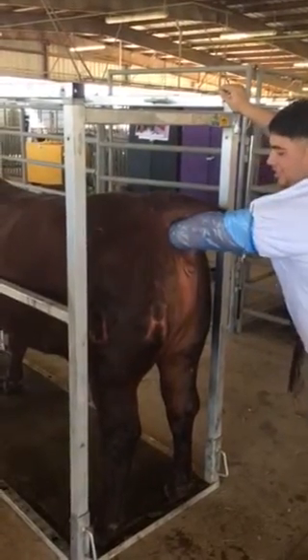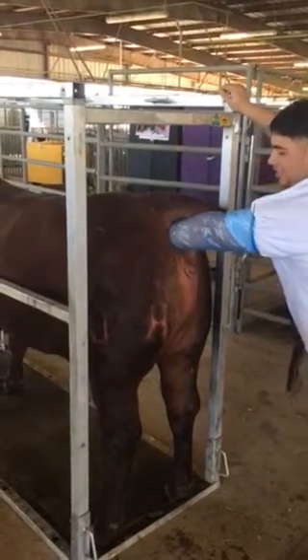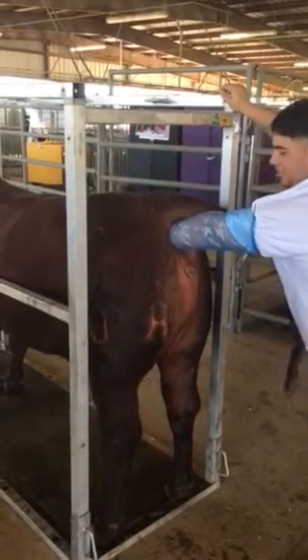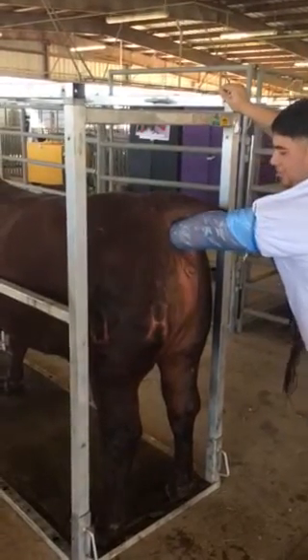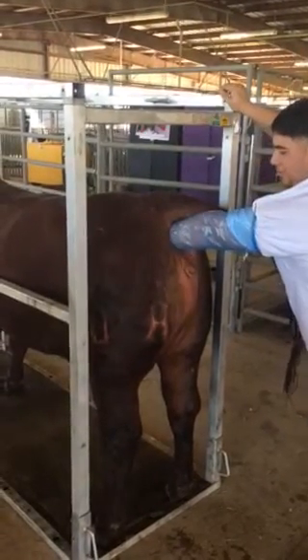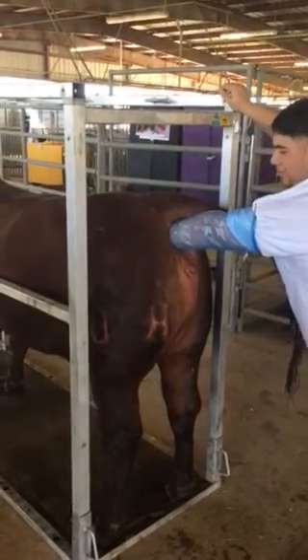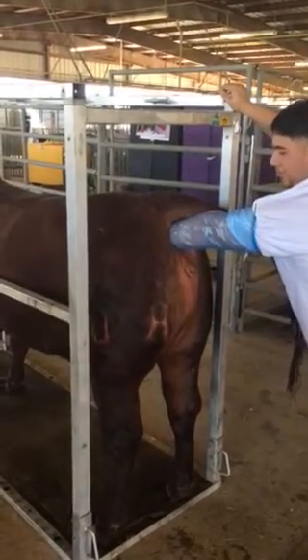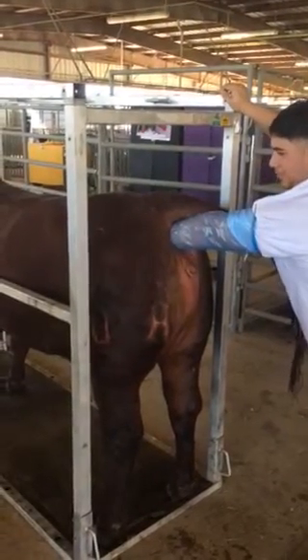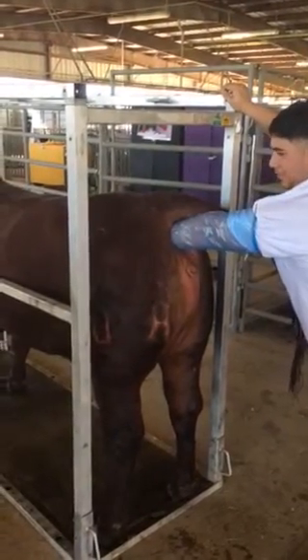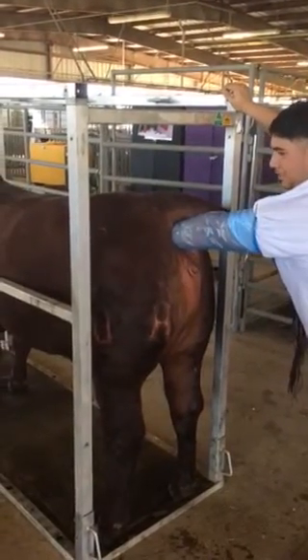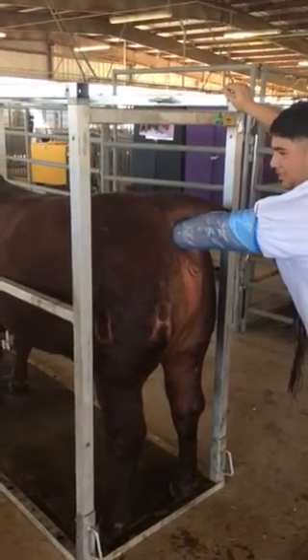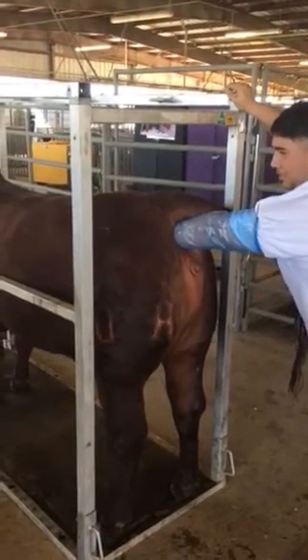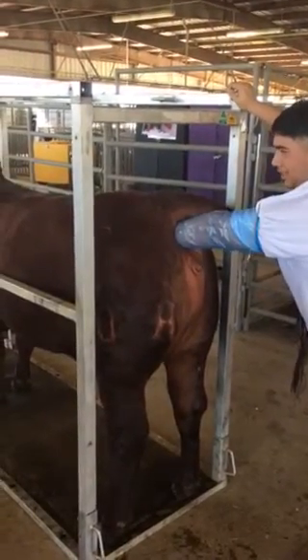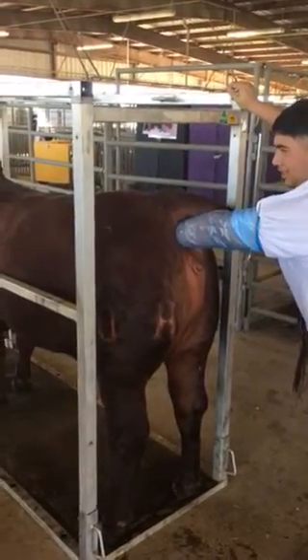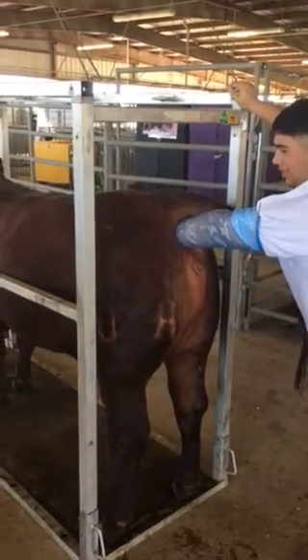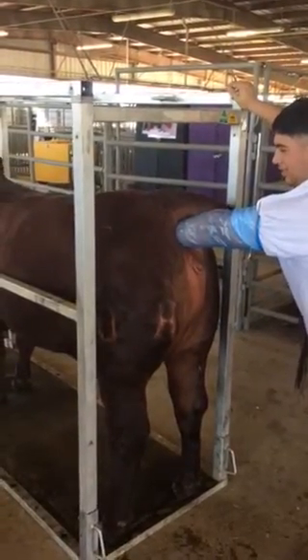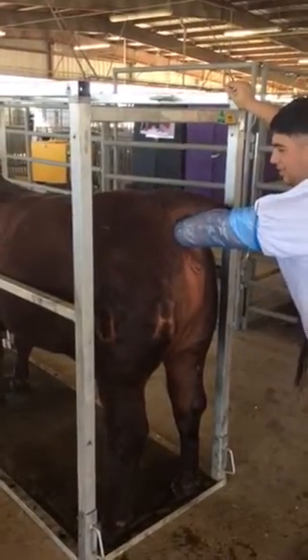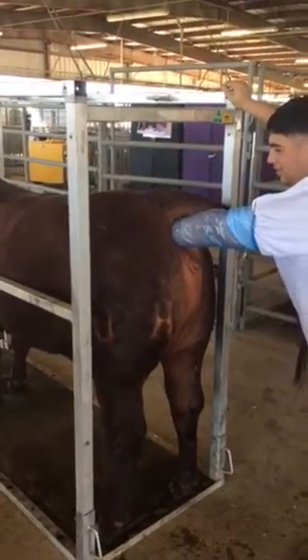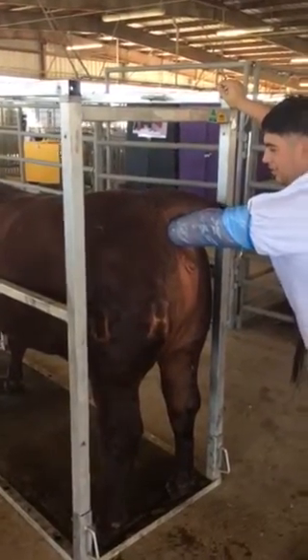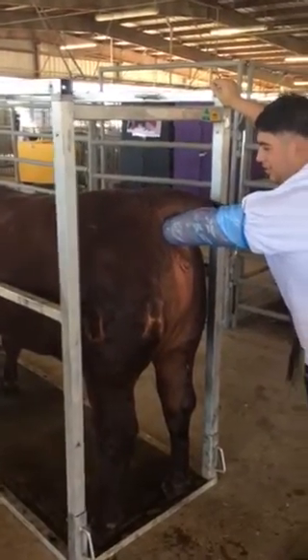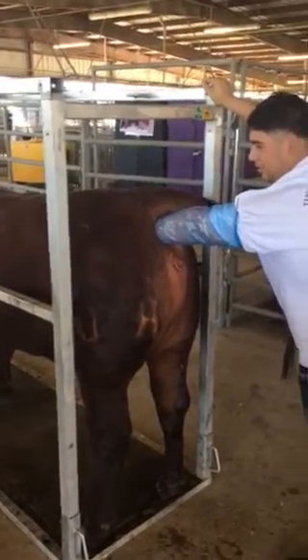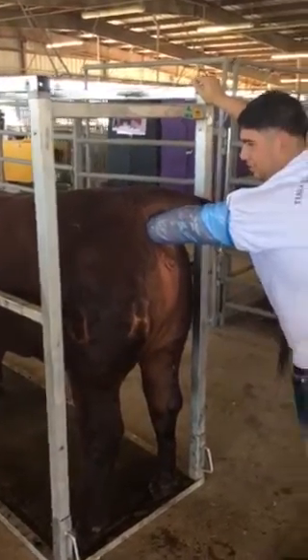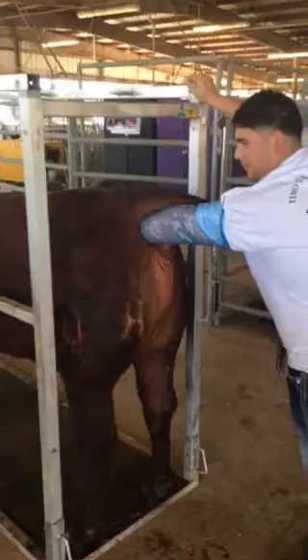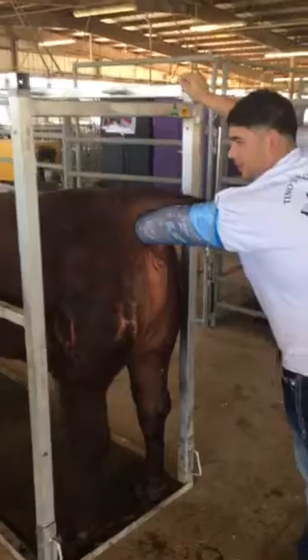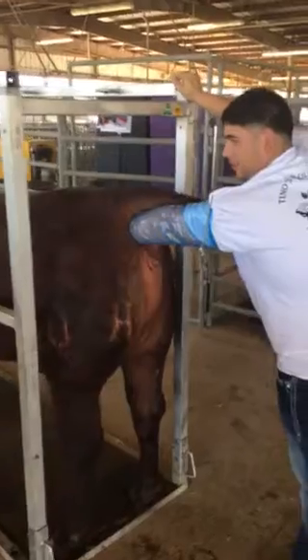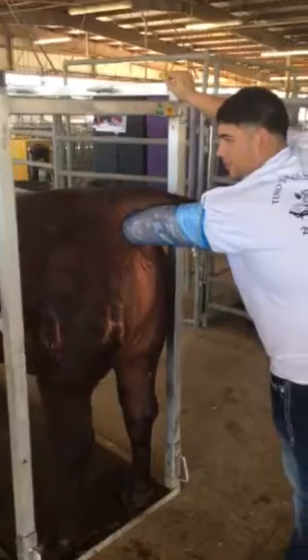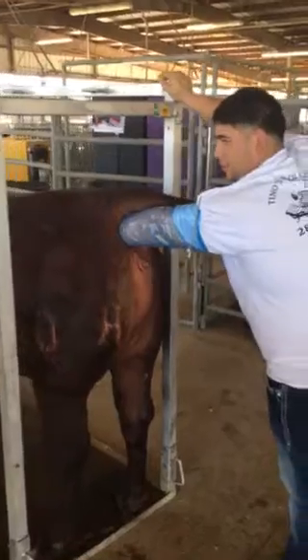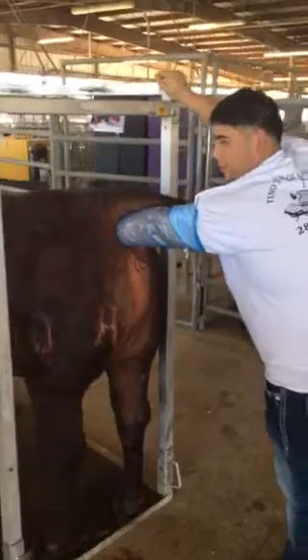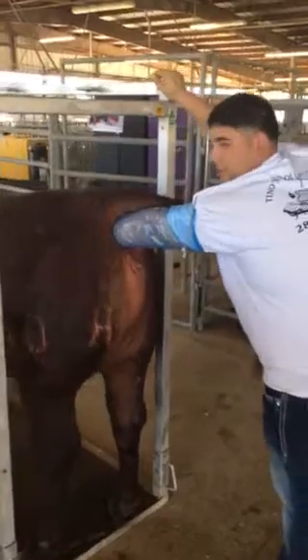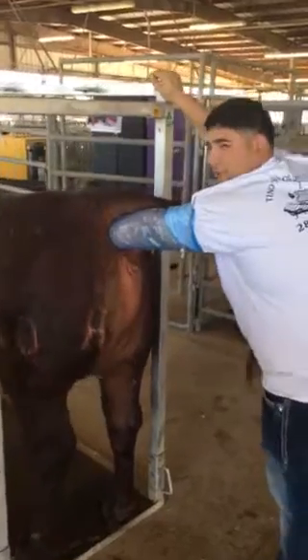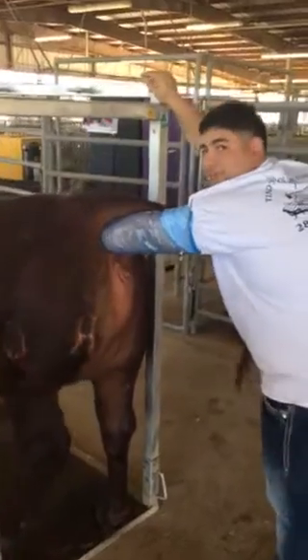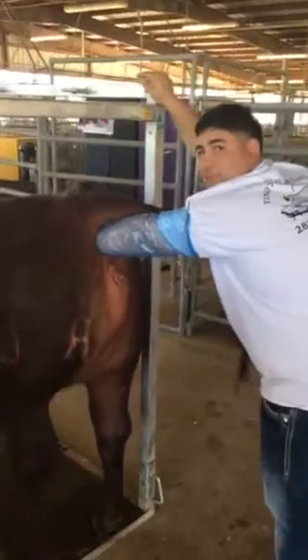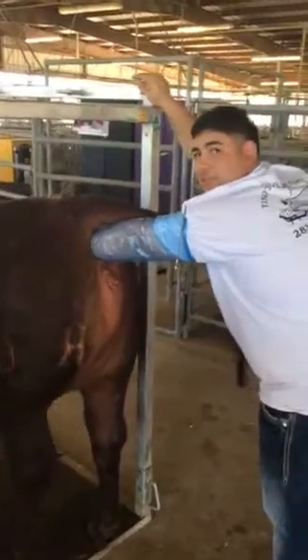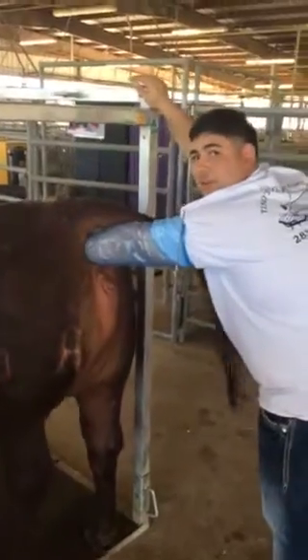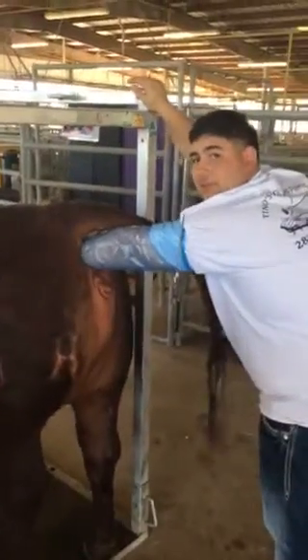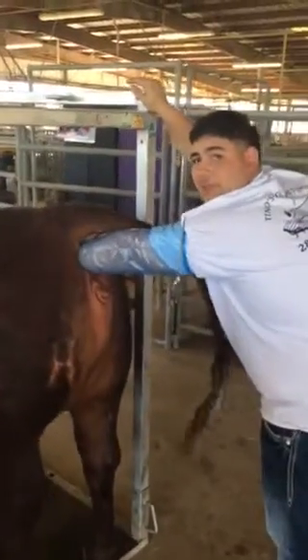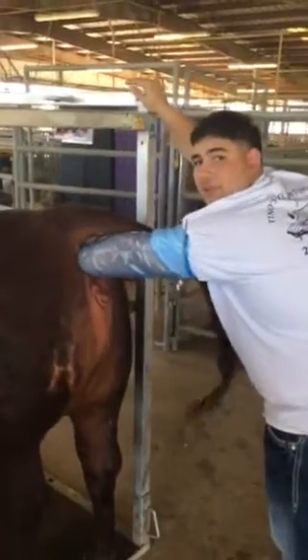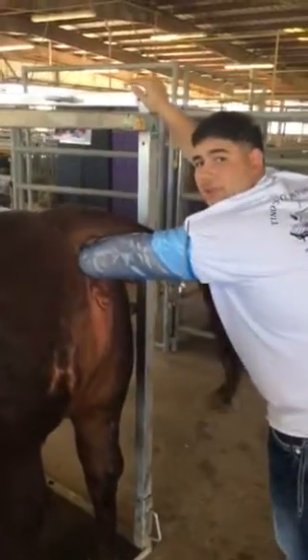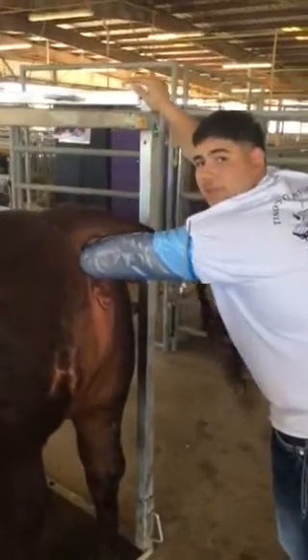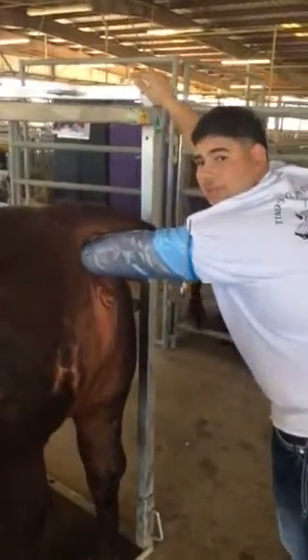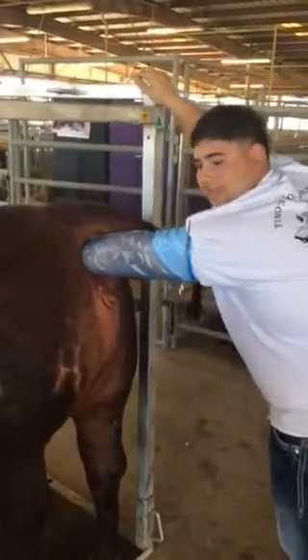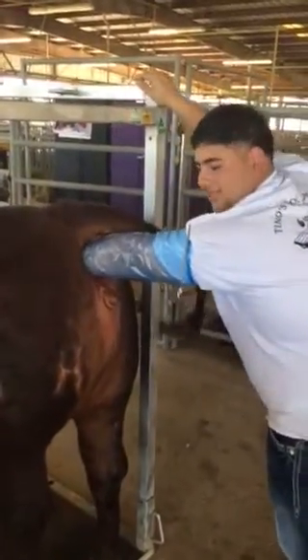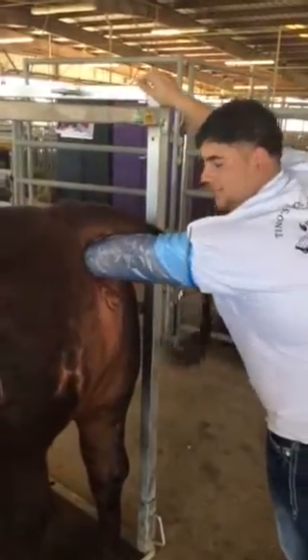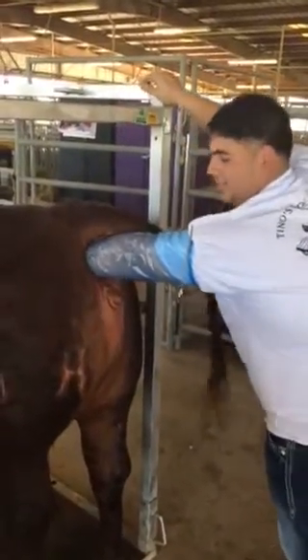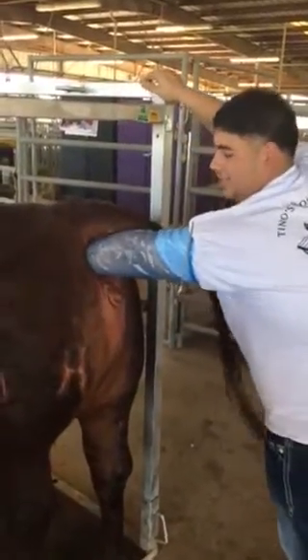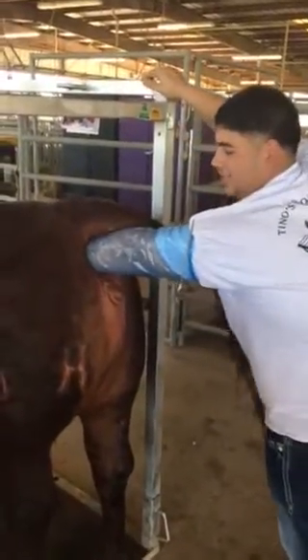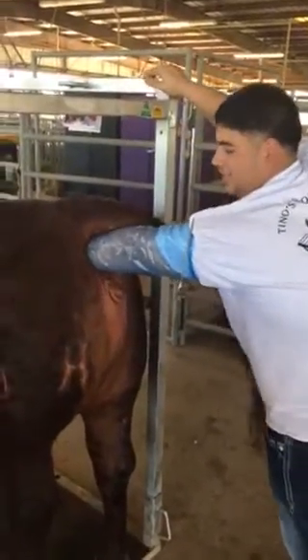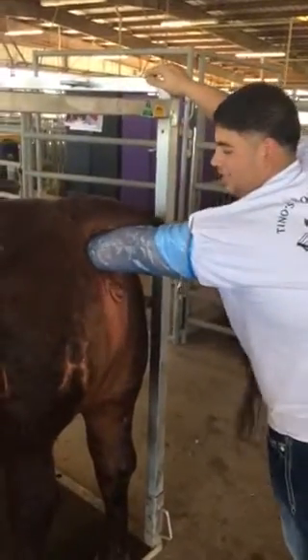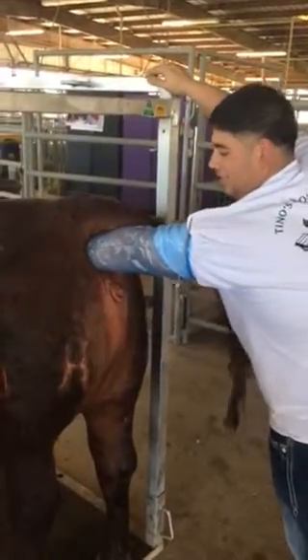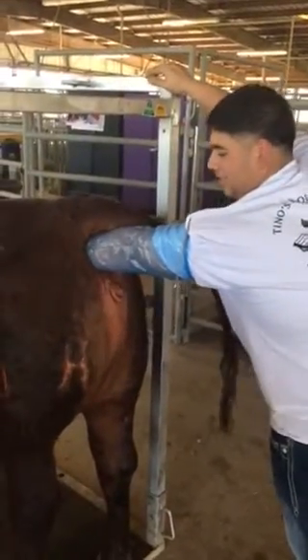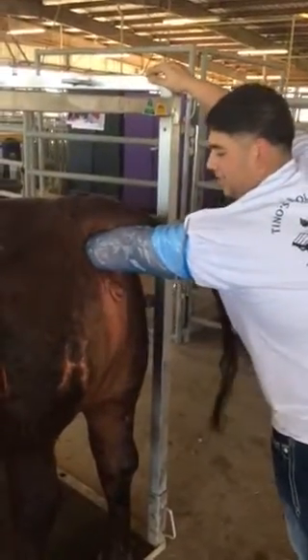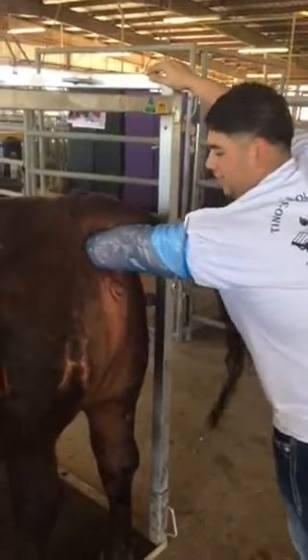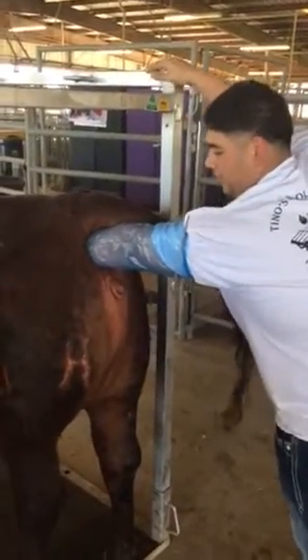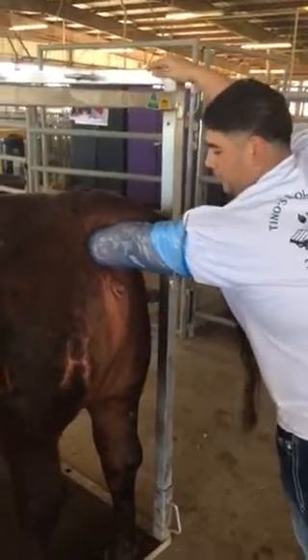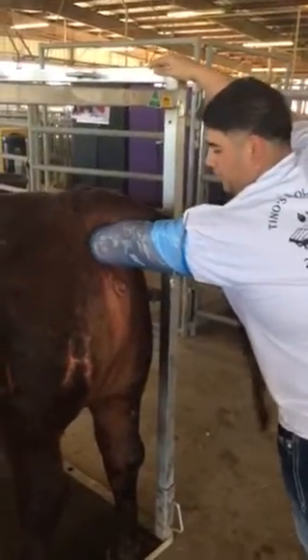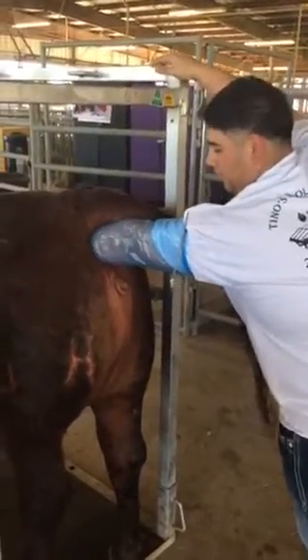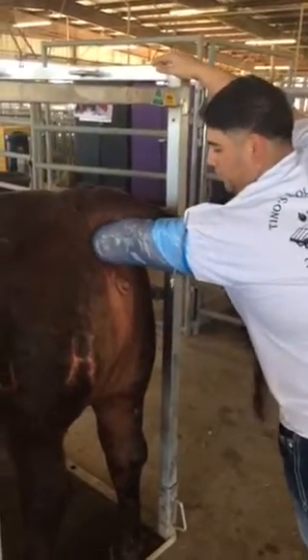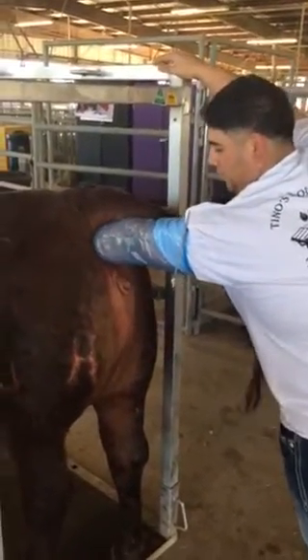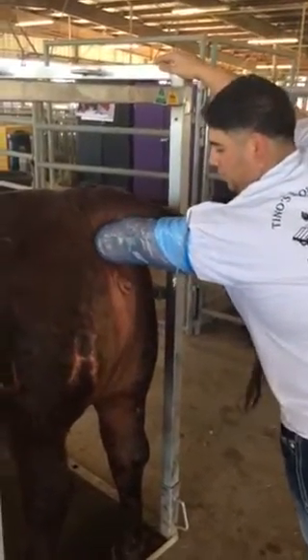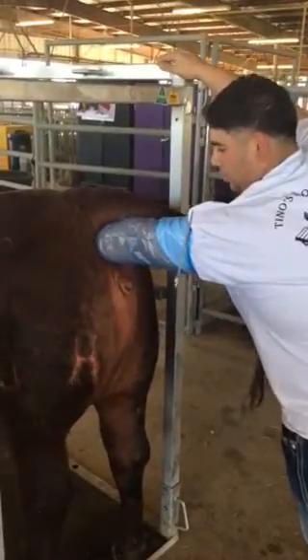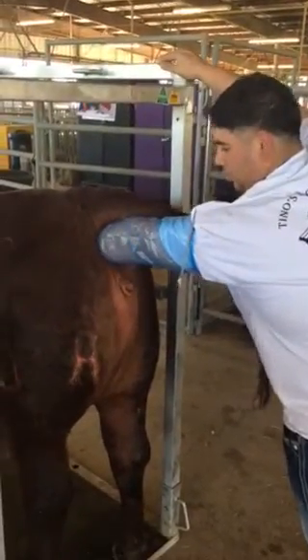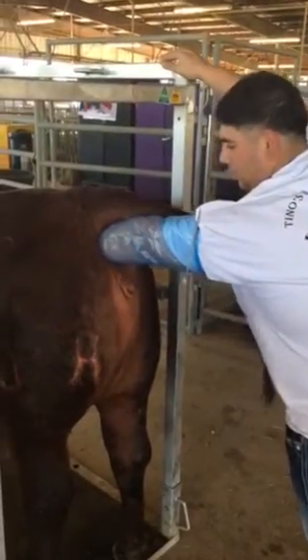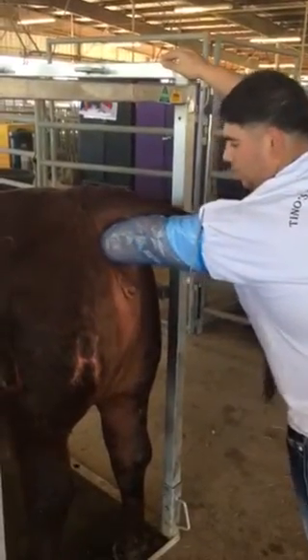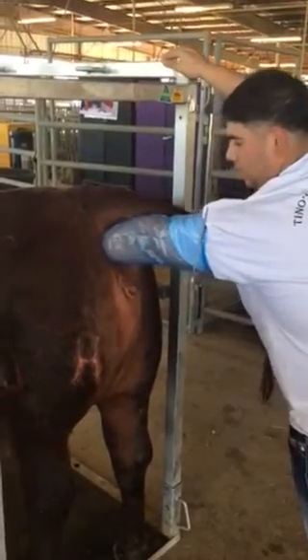She came in heat yesterday evening, so we've got to wait 12 hours in order to put the straw in her.